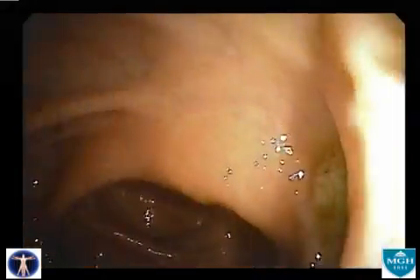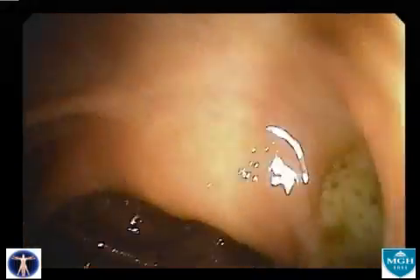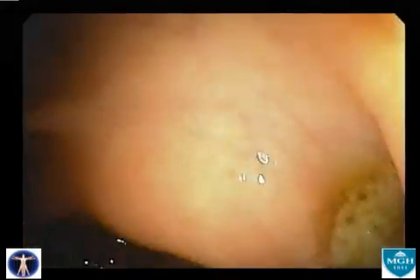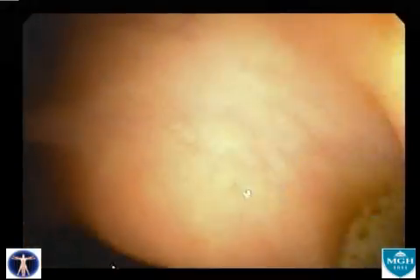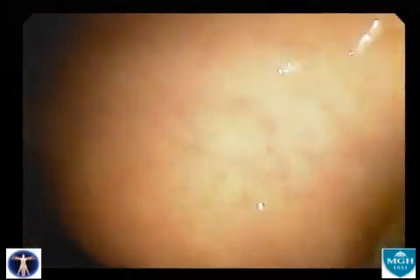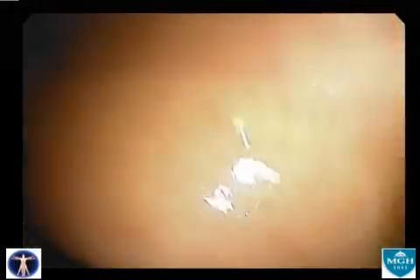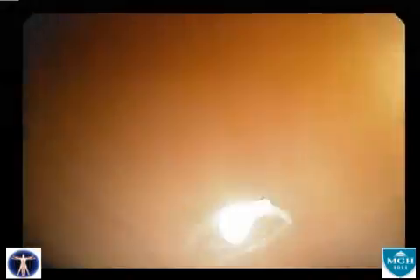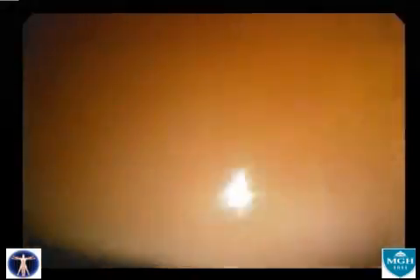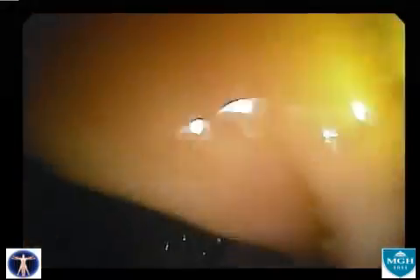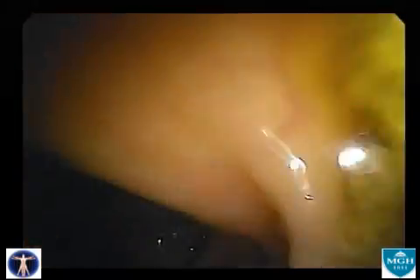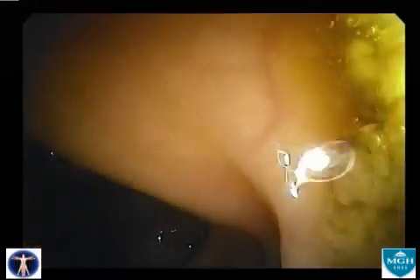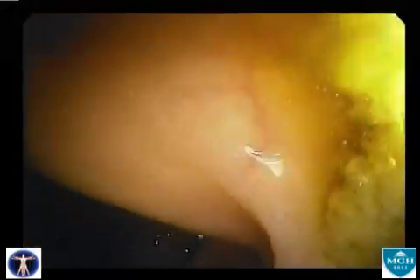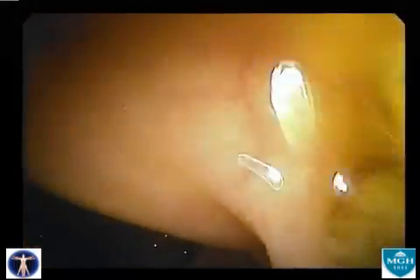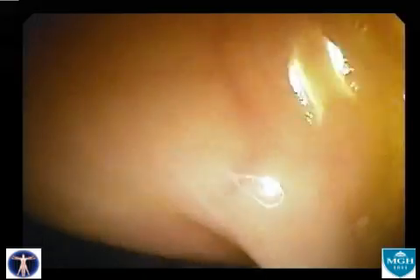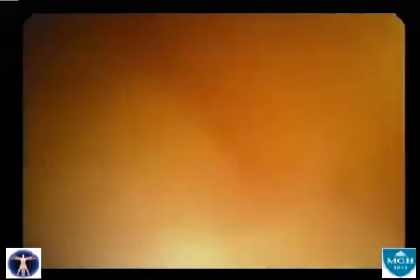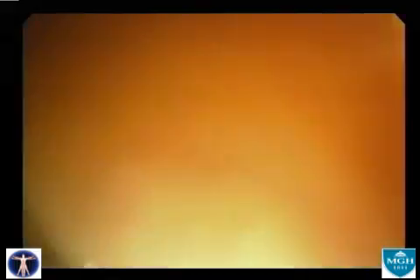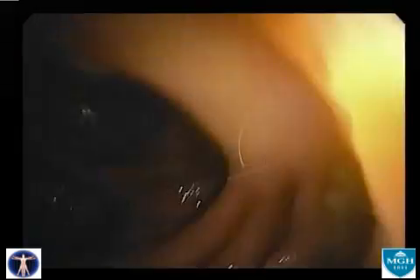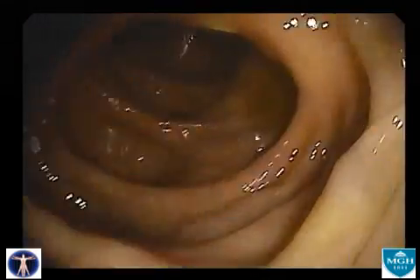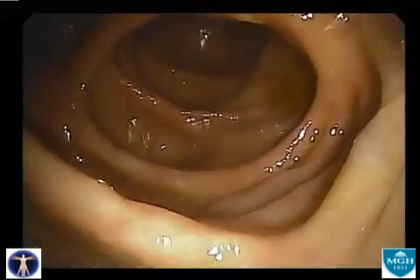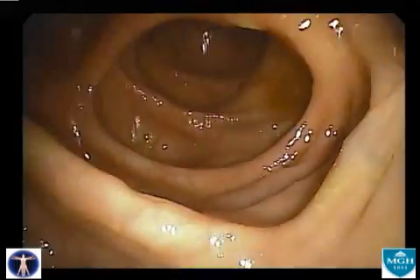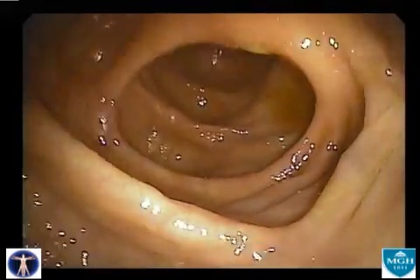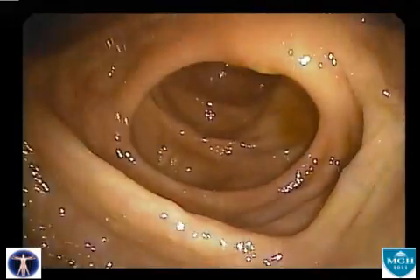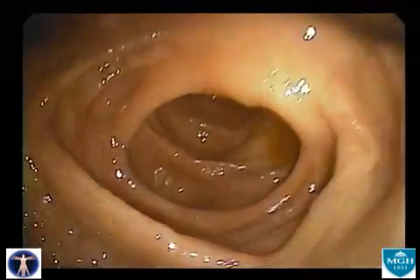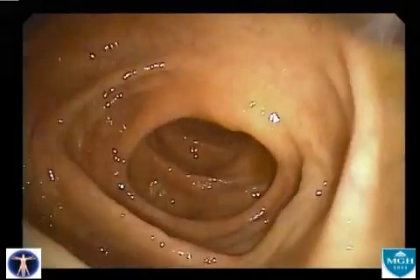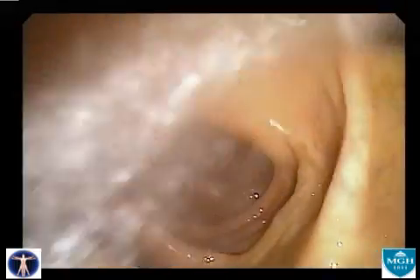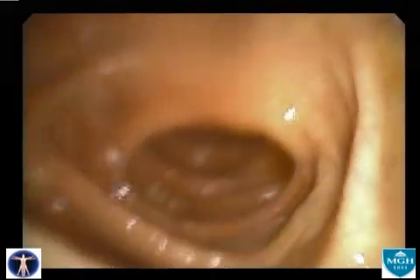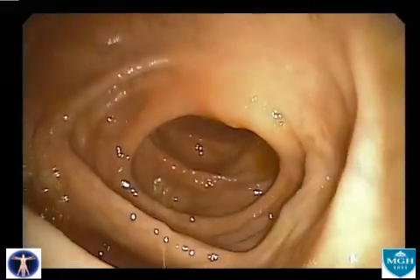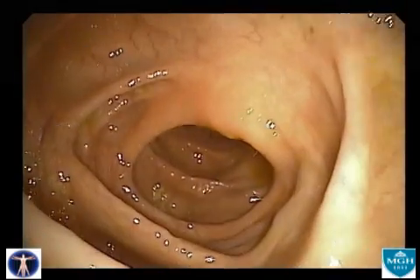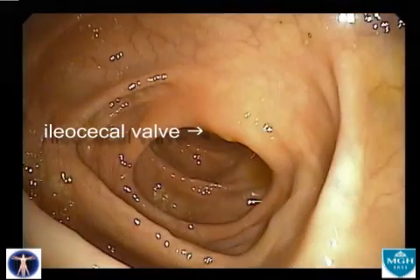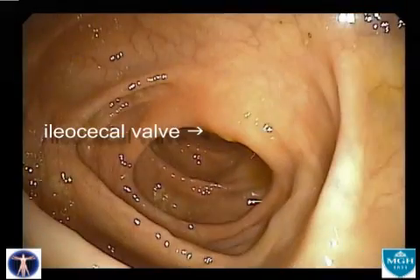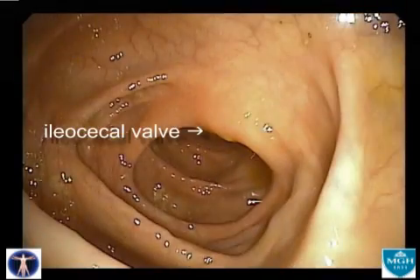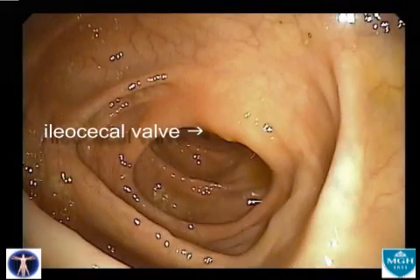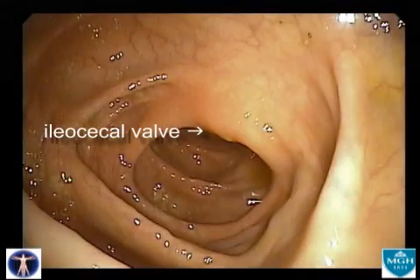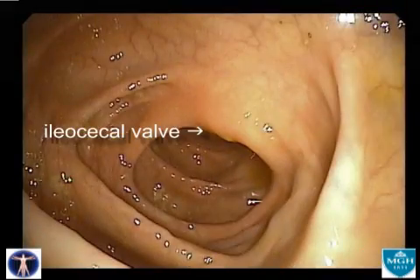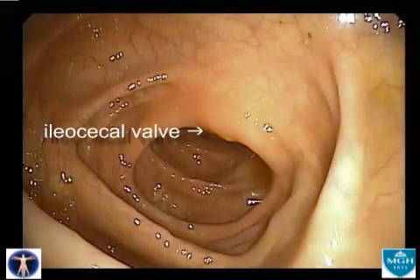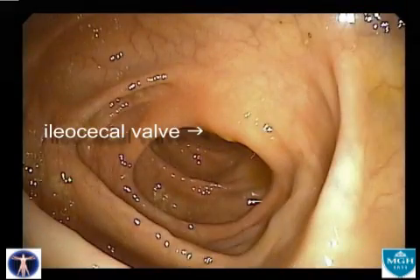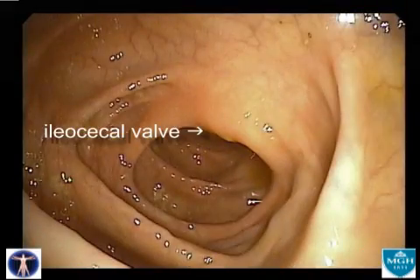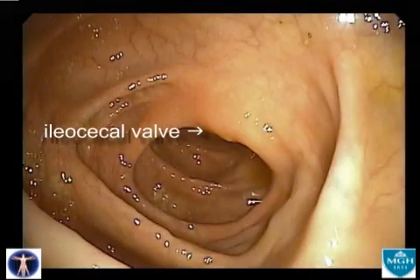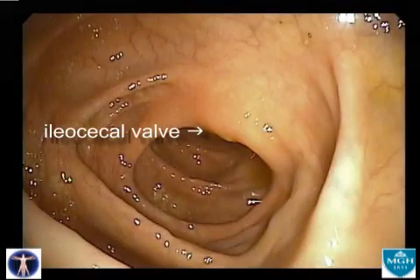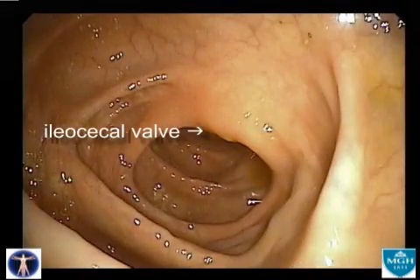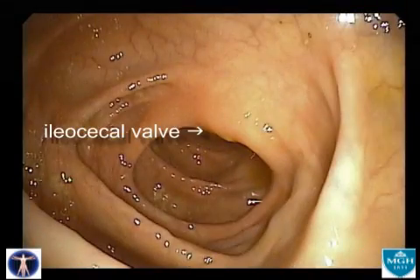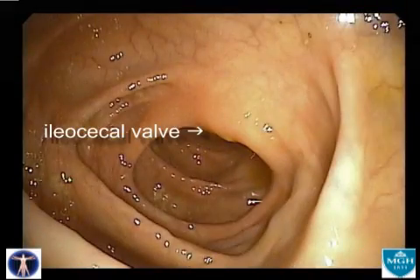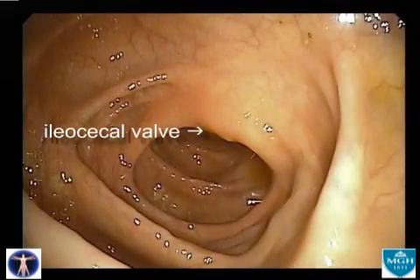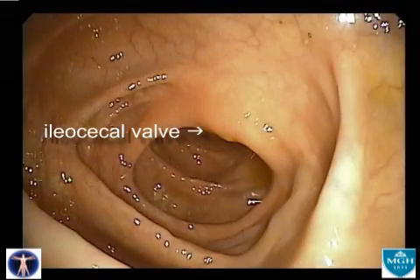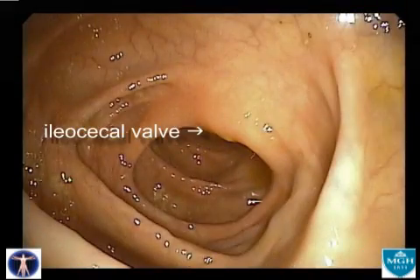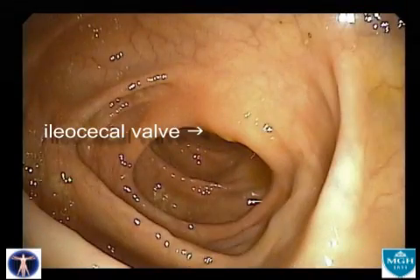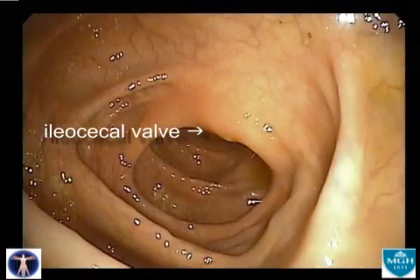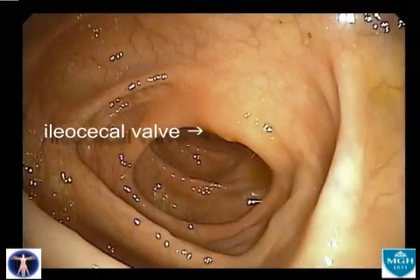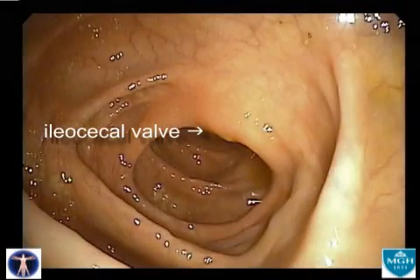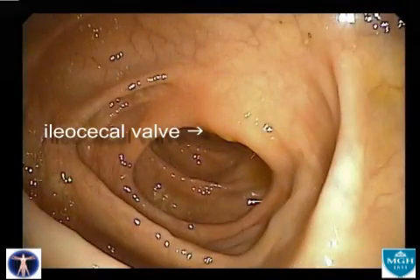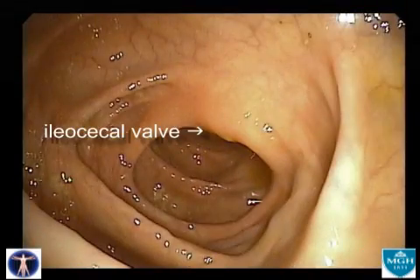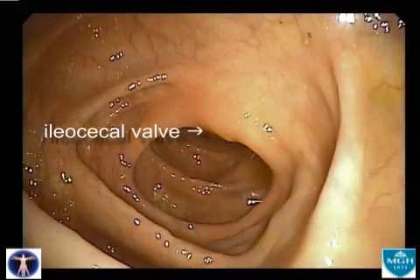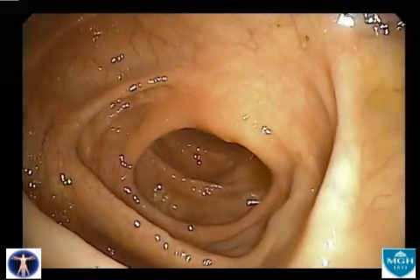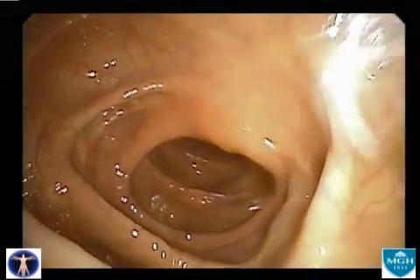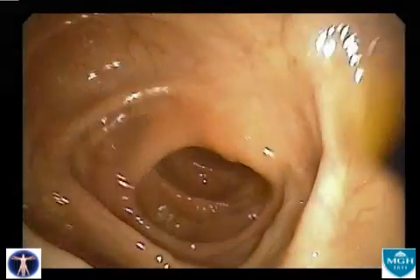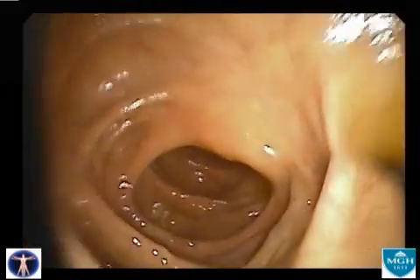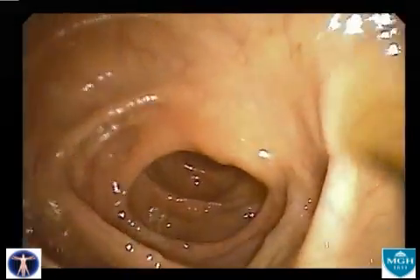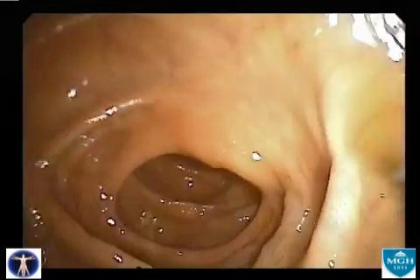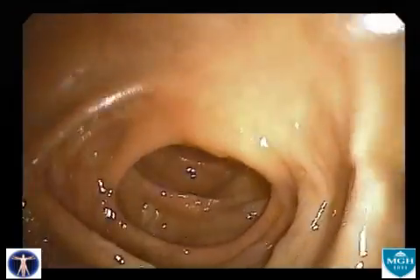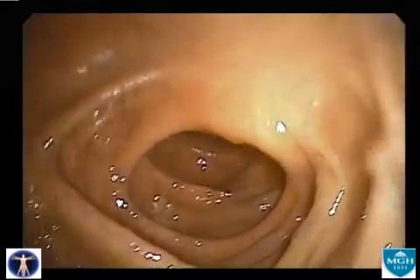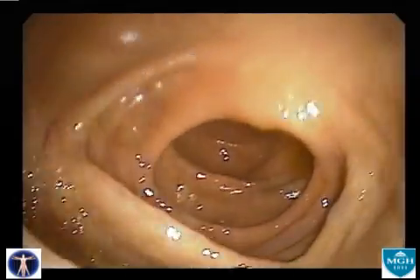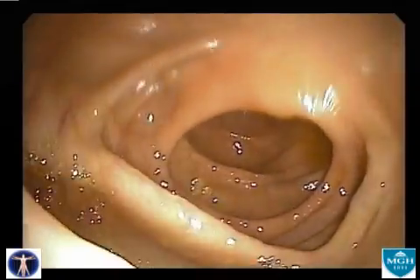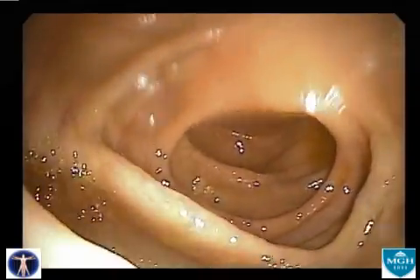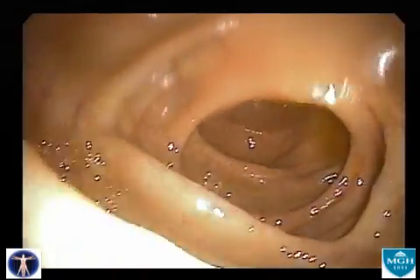Backing out of the cecum, a better view of the ileocecal valve is obtained. It has a rounded, slightly yellowish appearance.